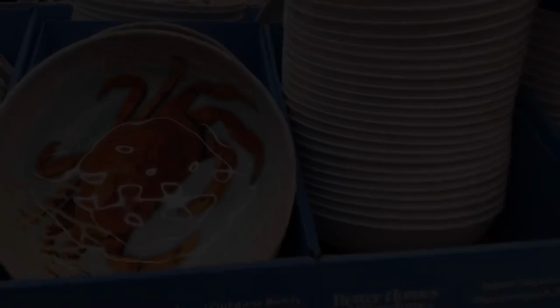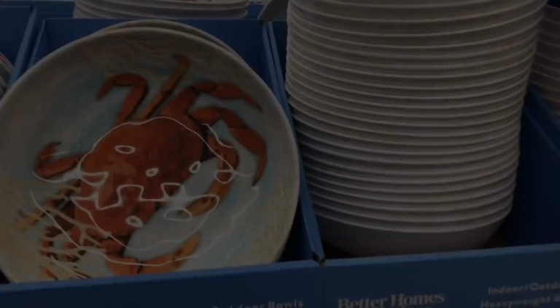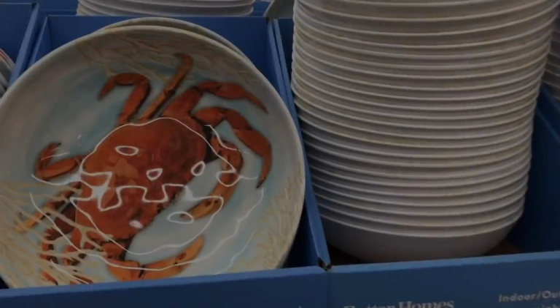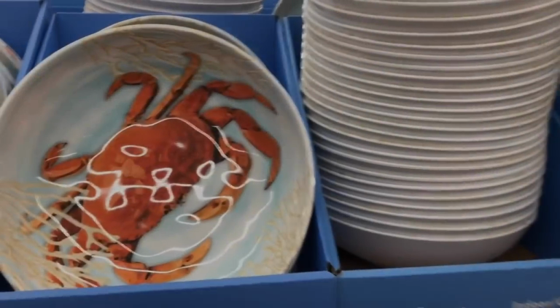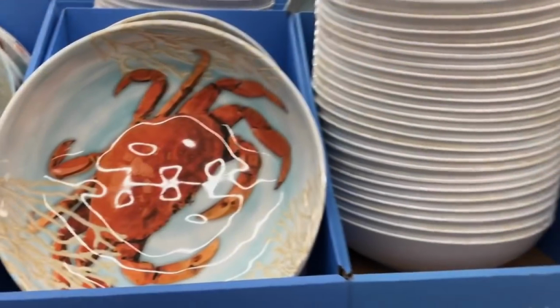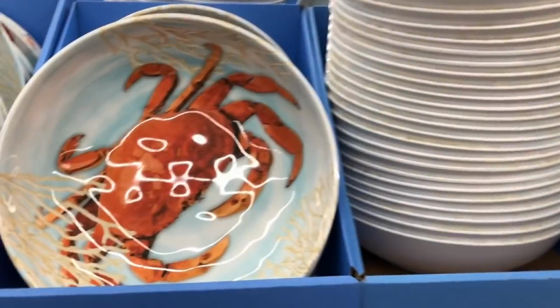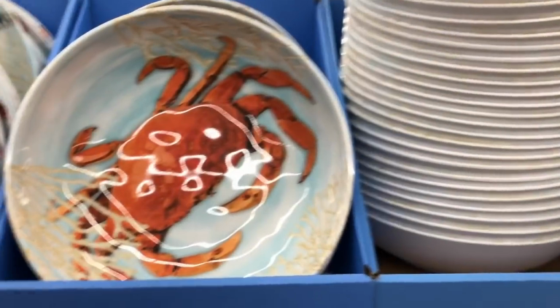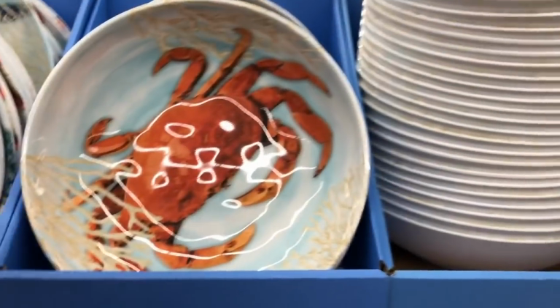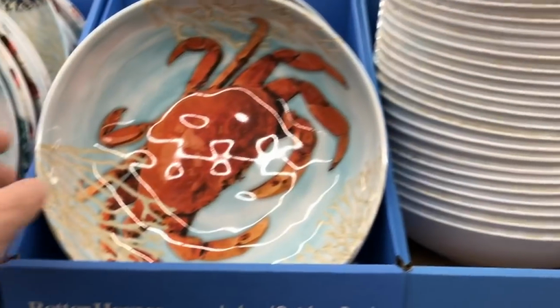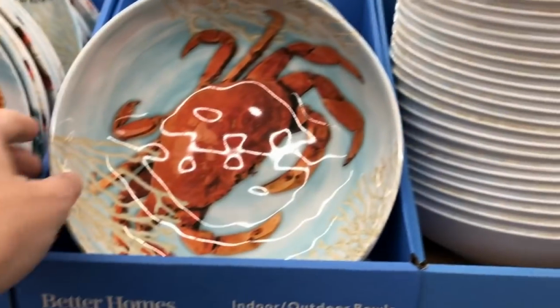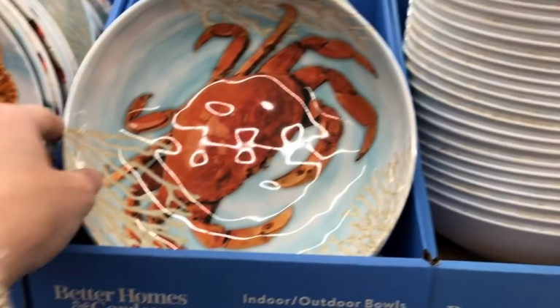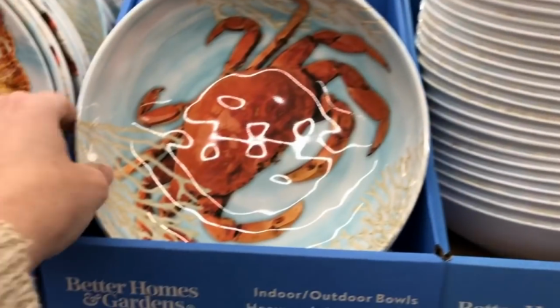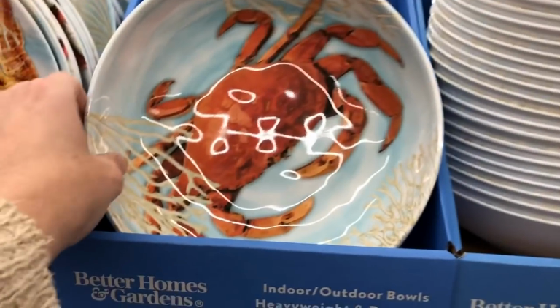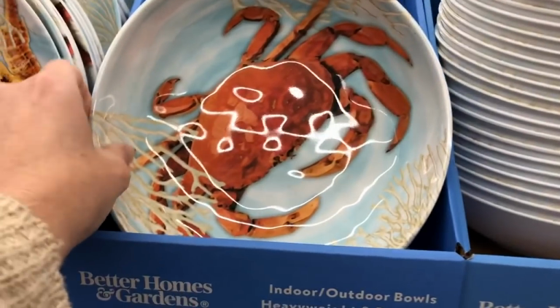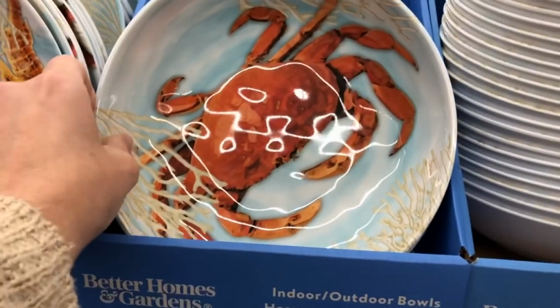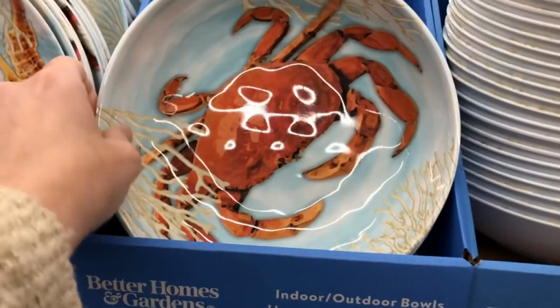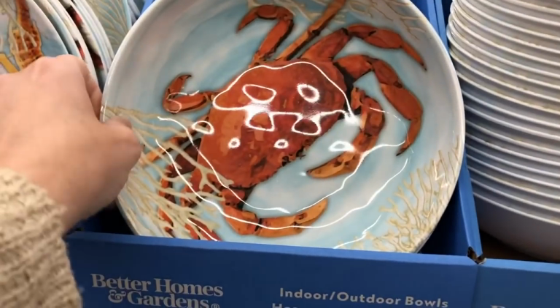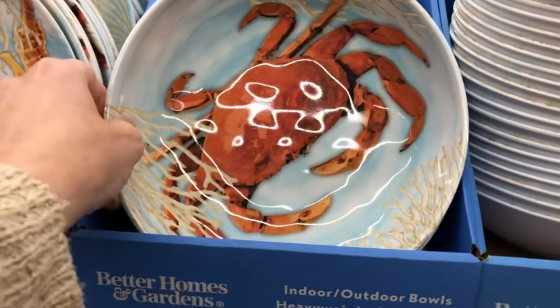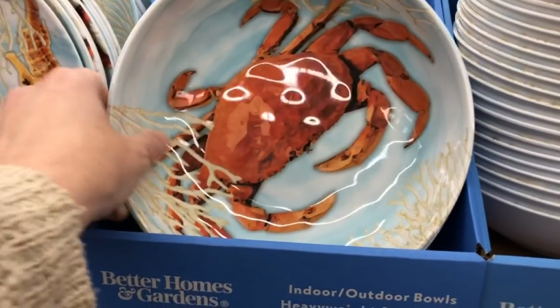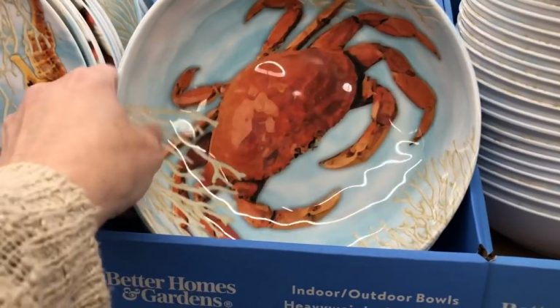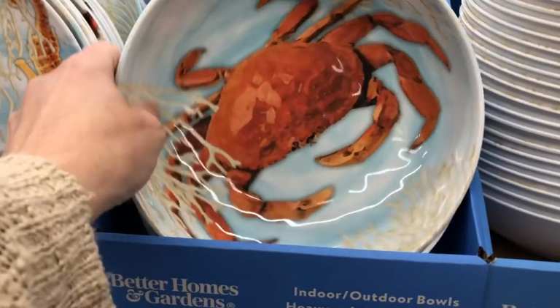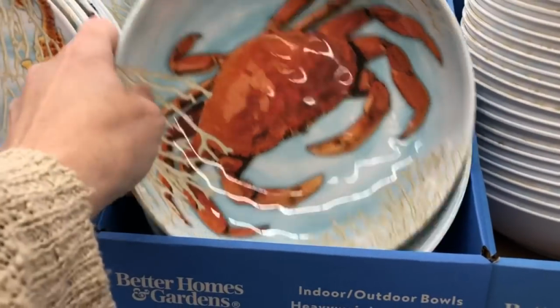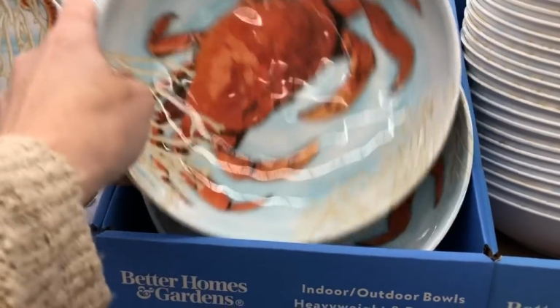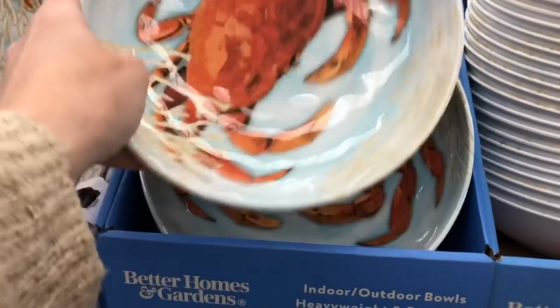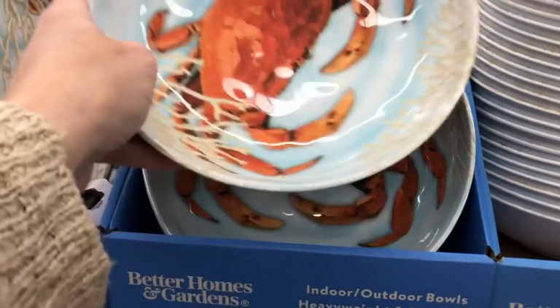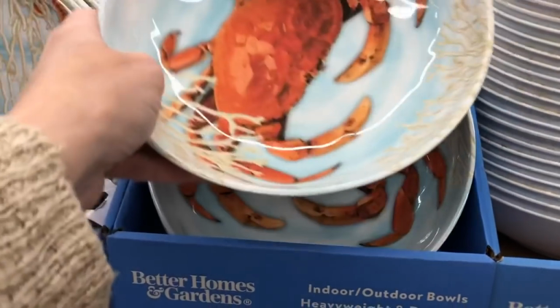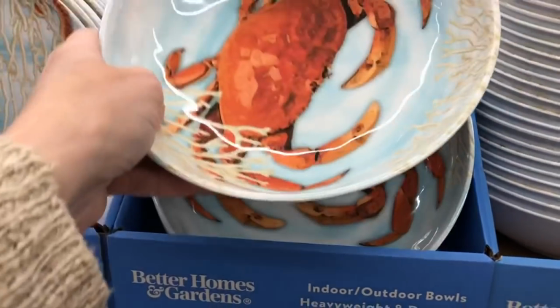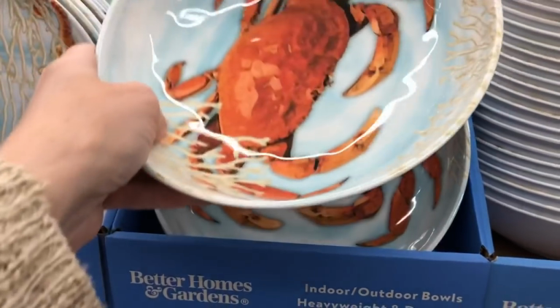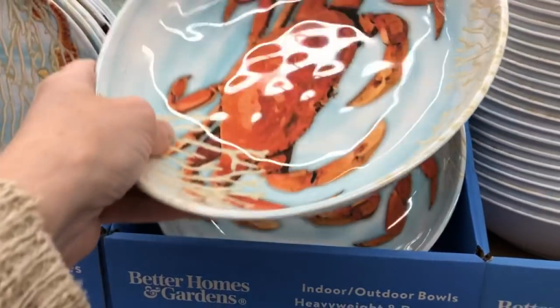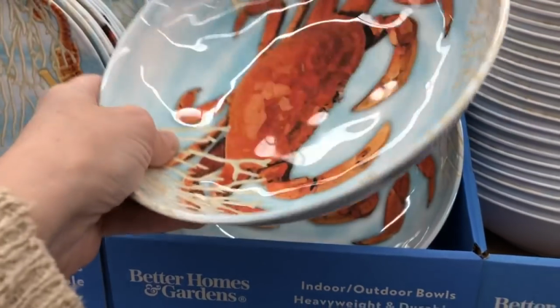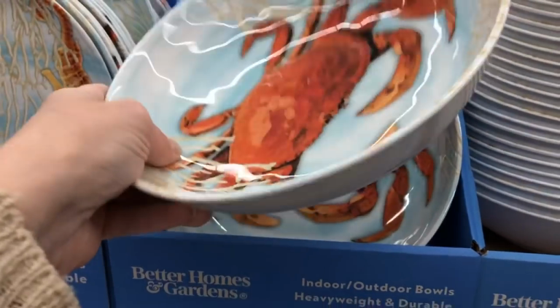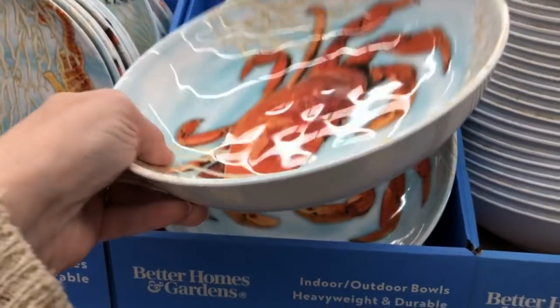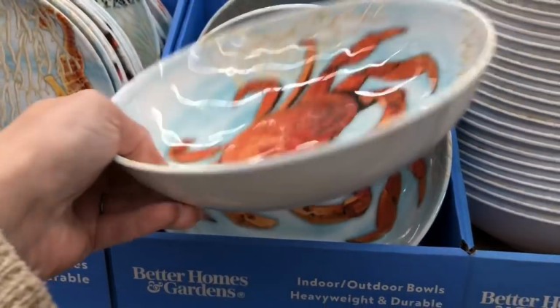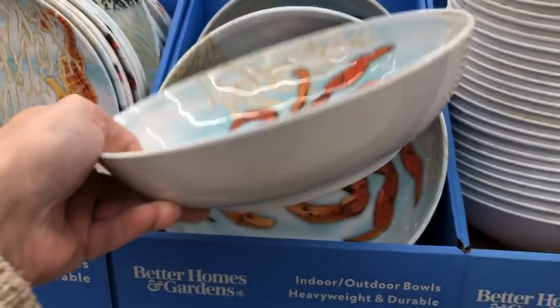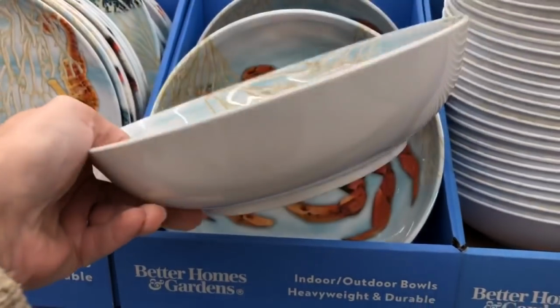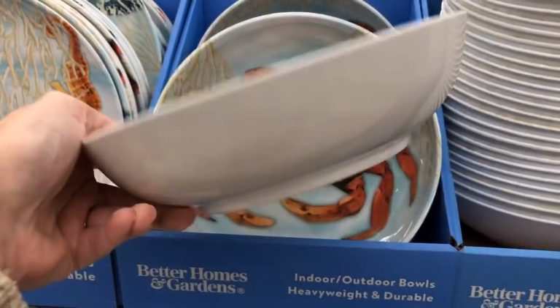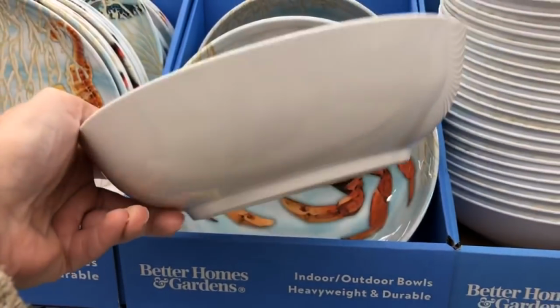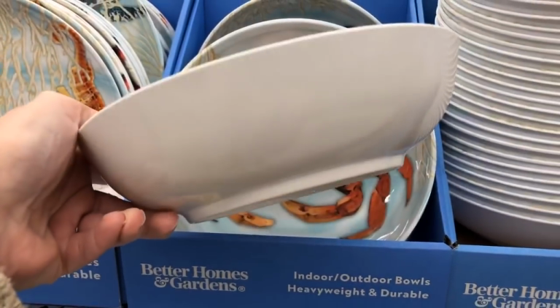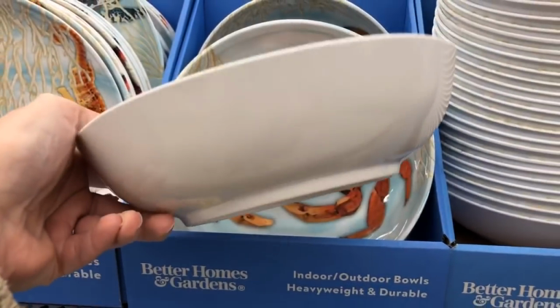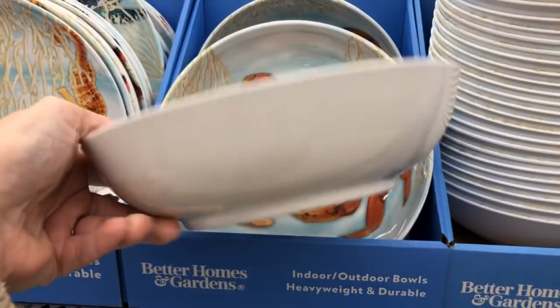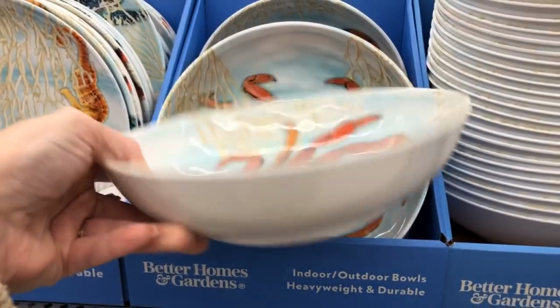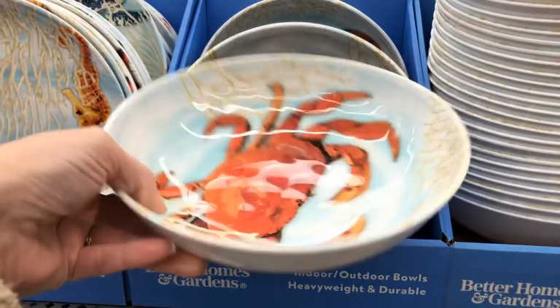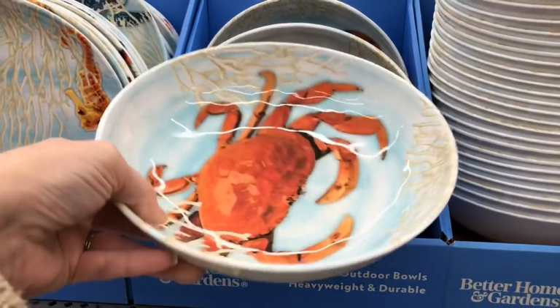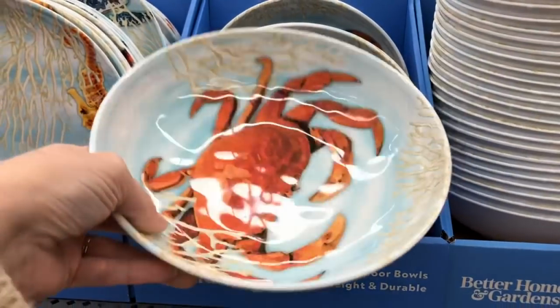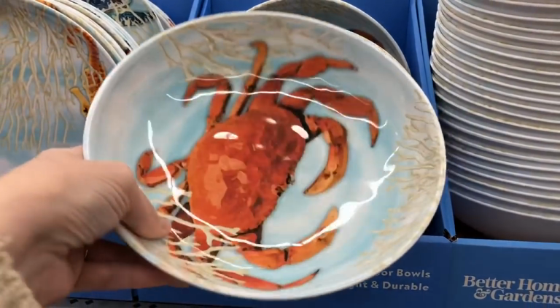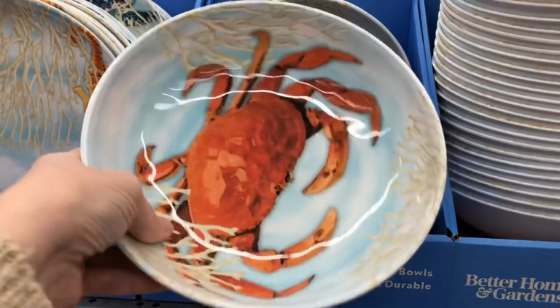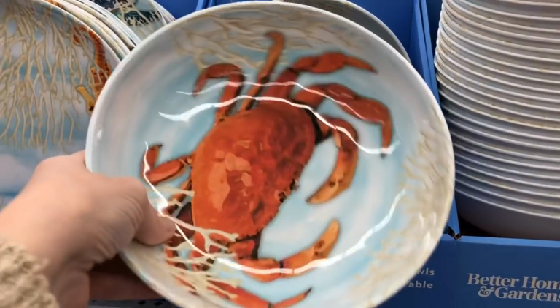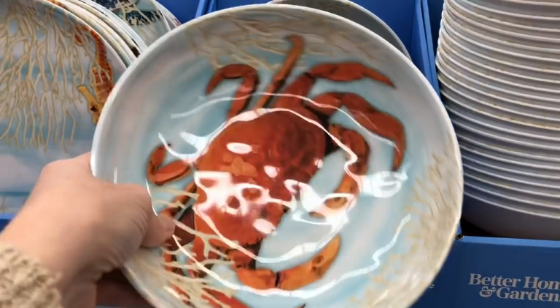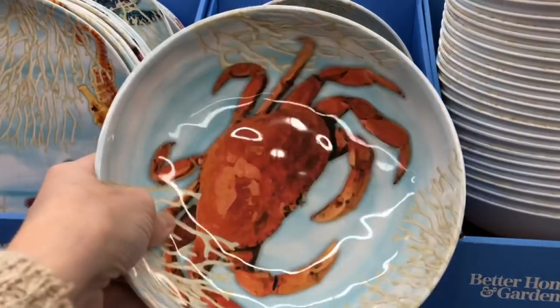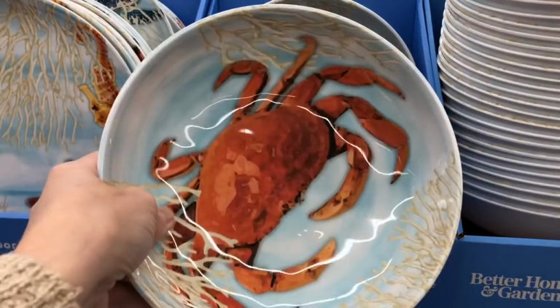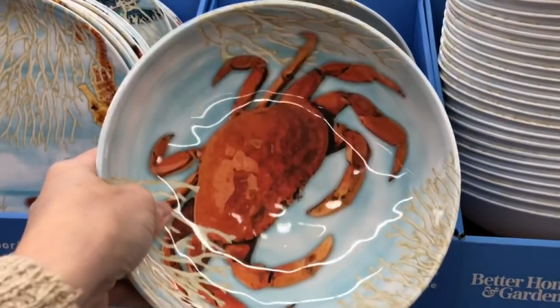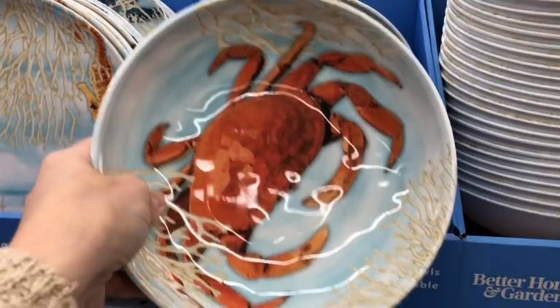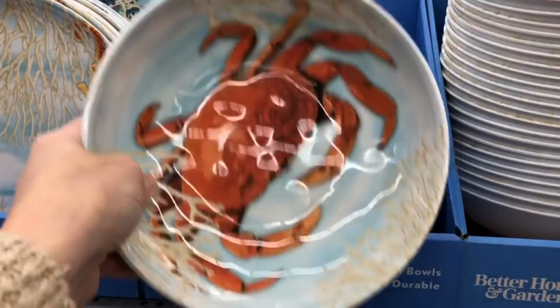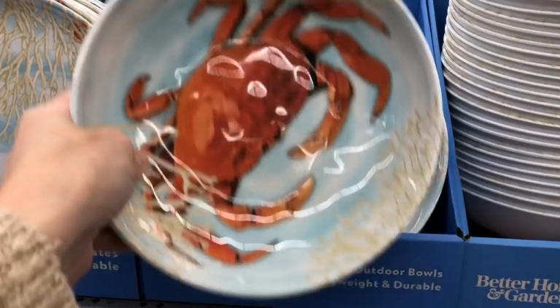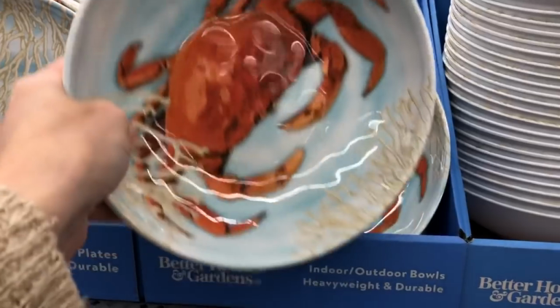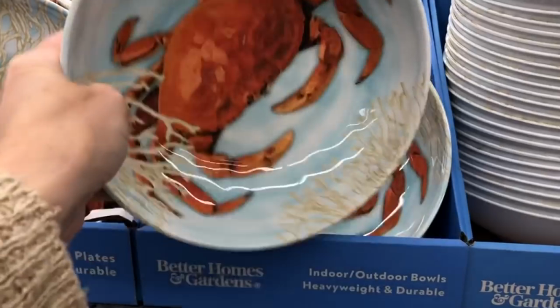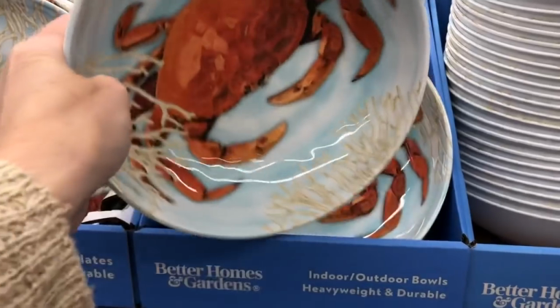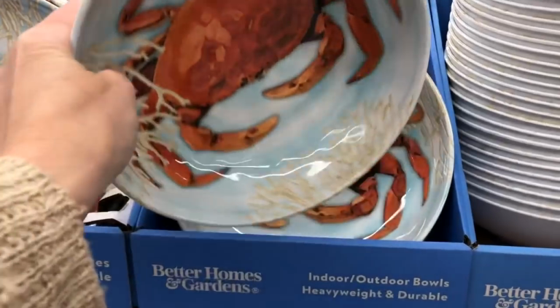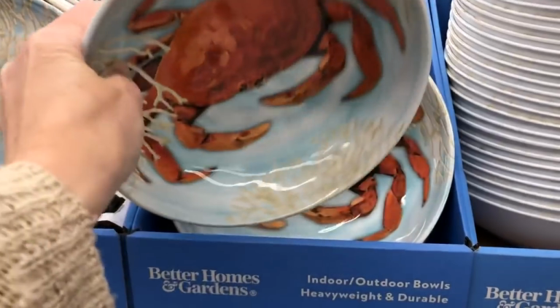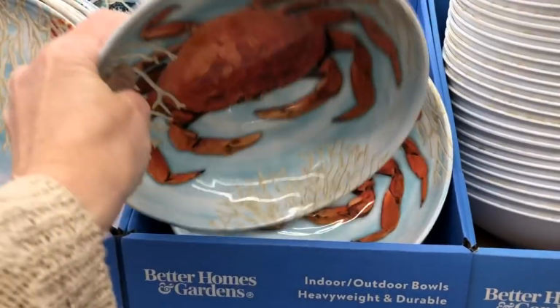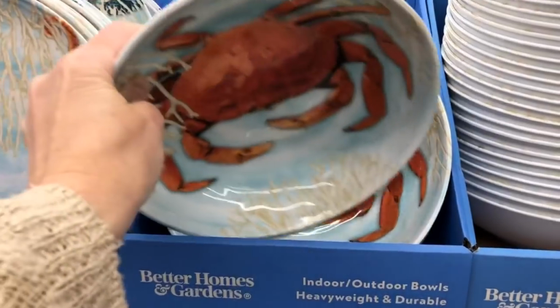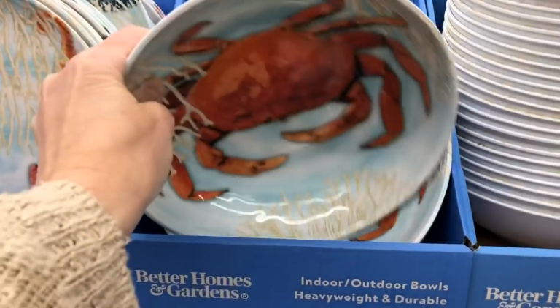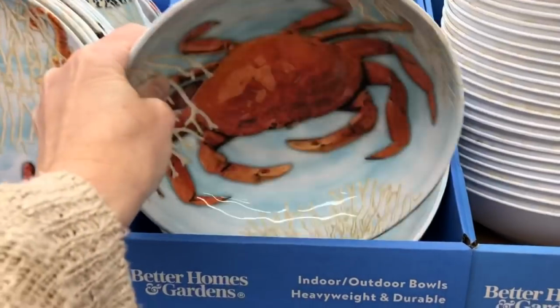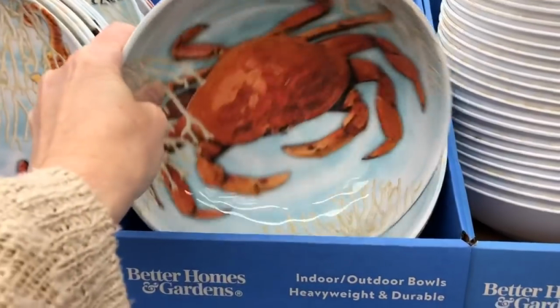Hey everybody, today I wanted to share with you all of the beautiful summer items that Walmart has put out.